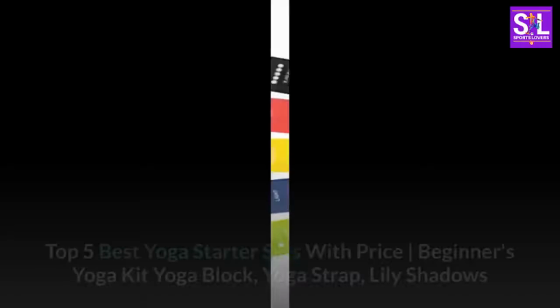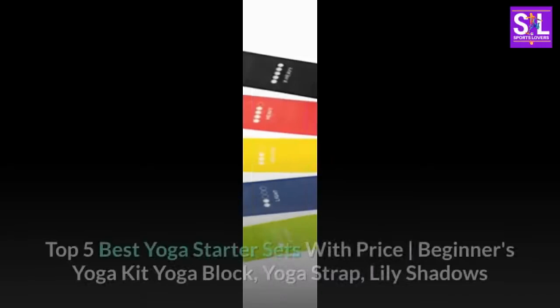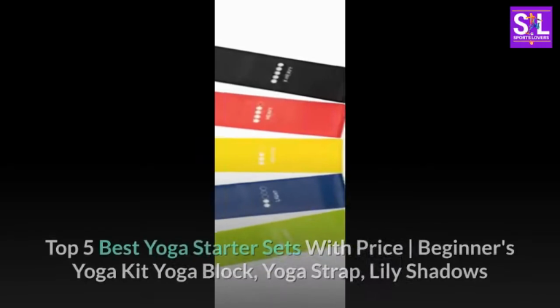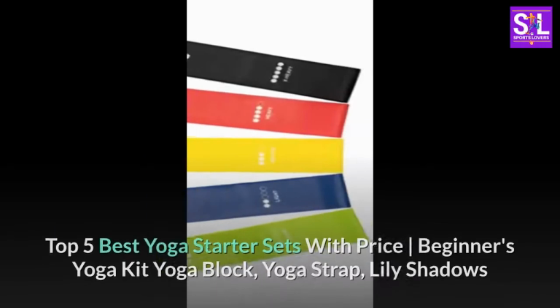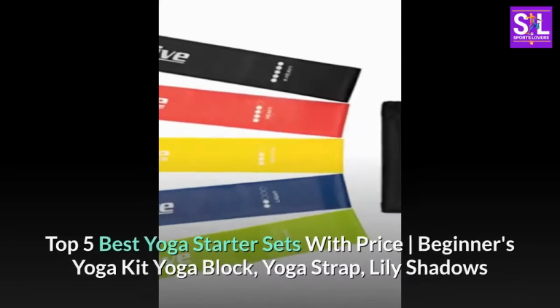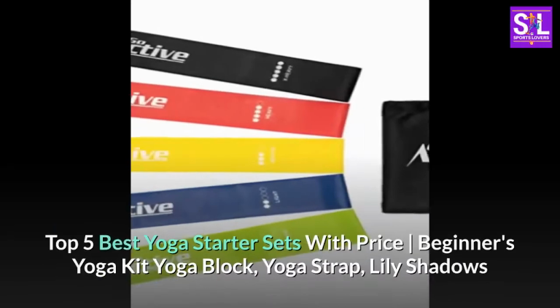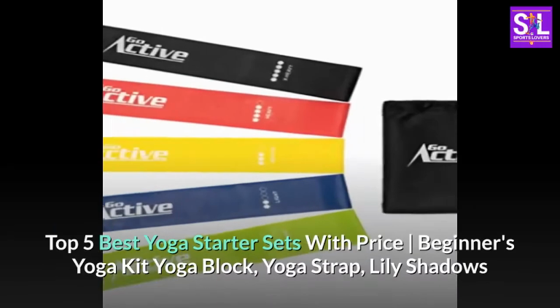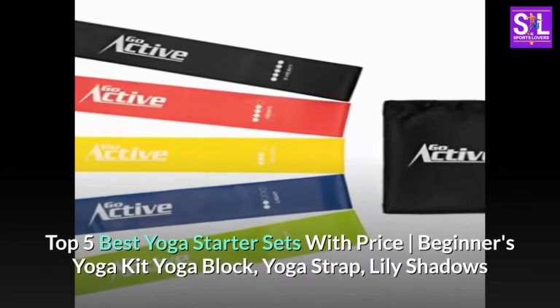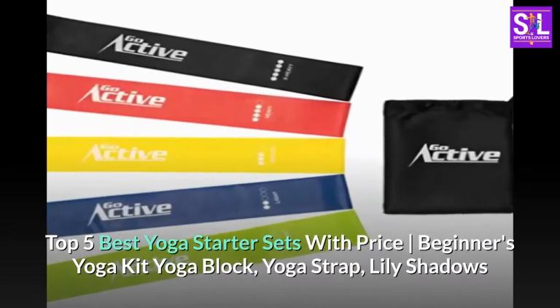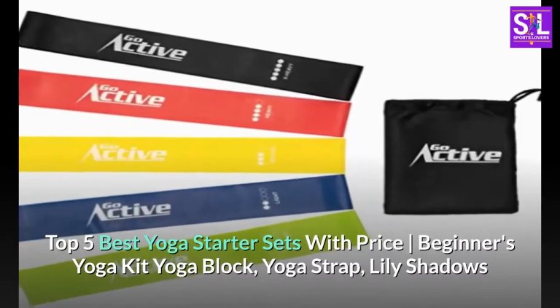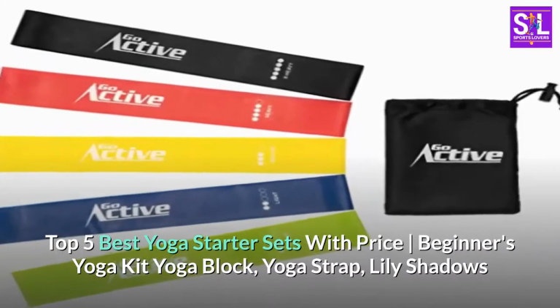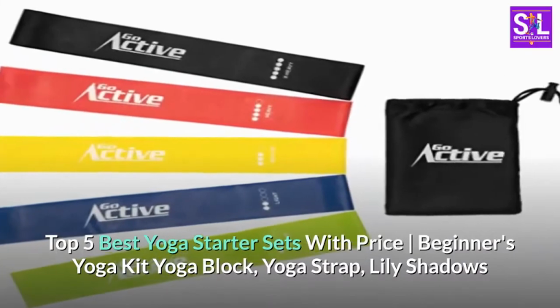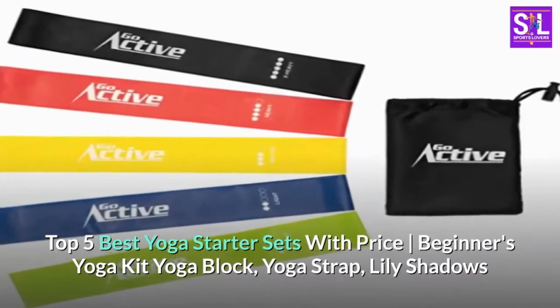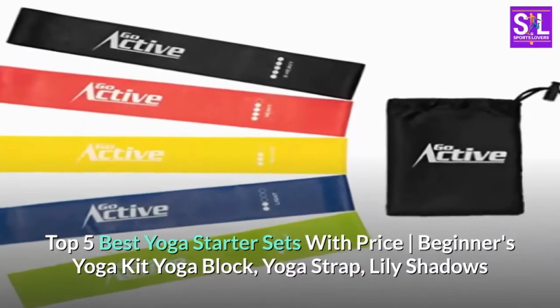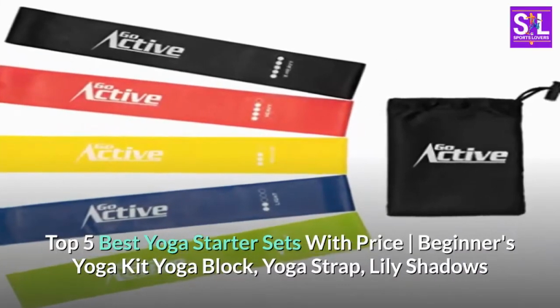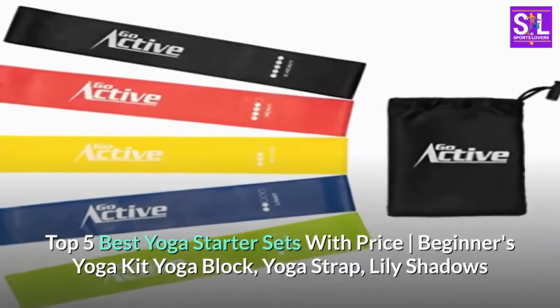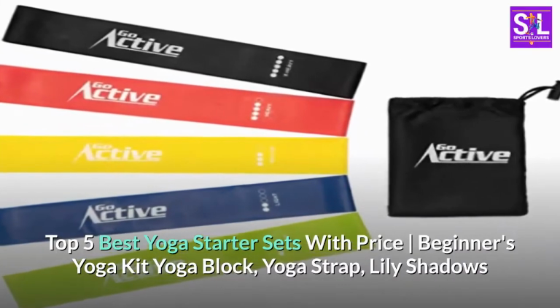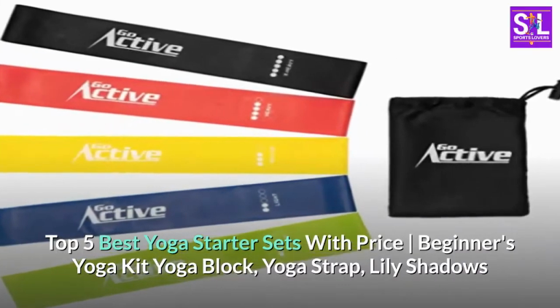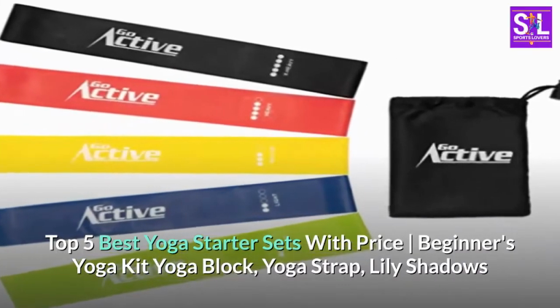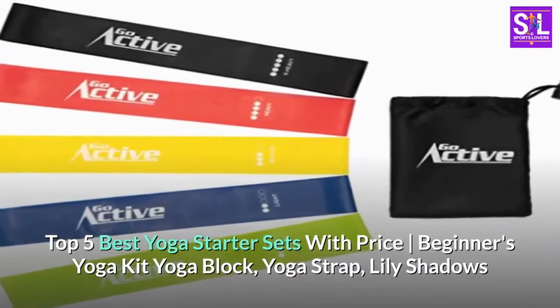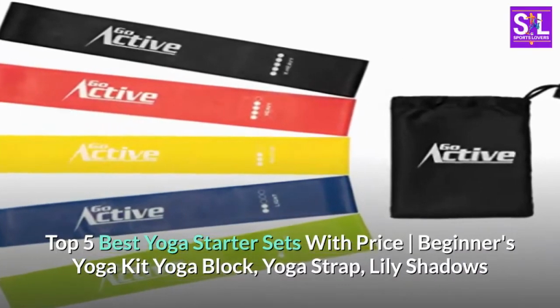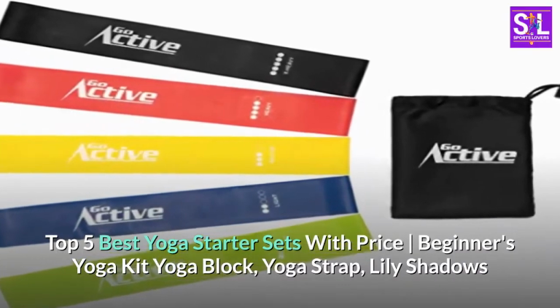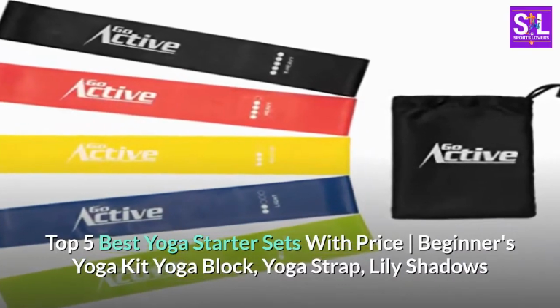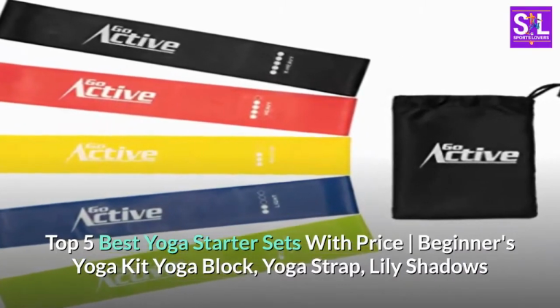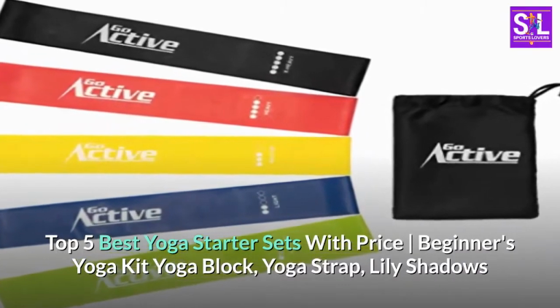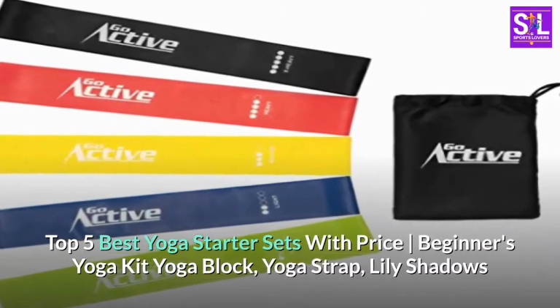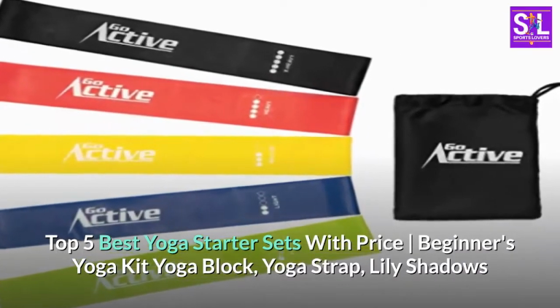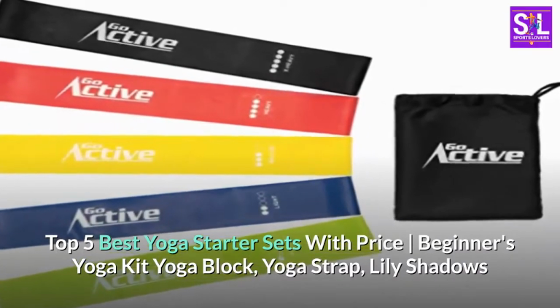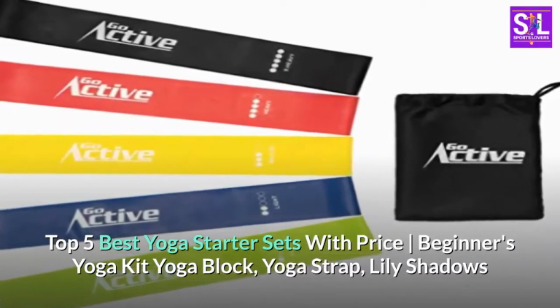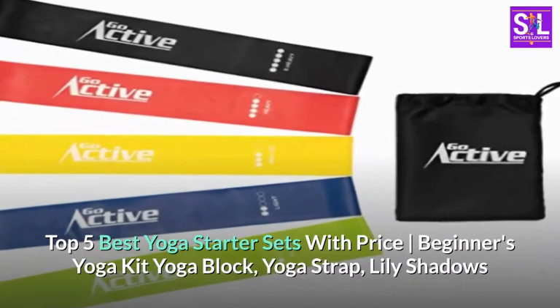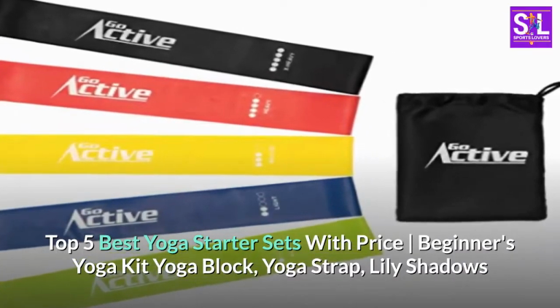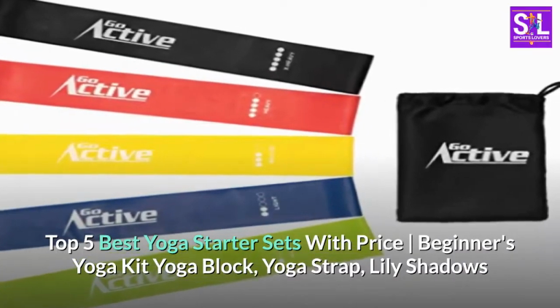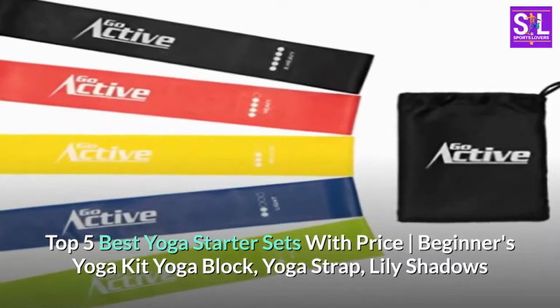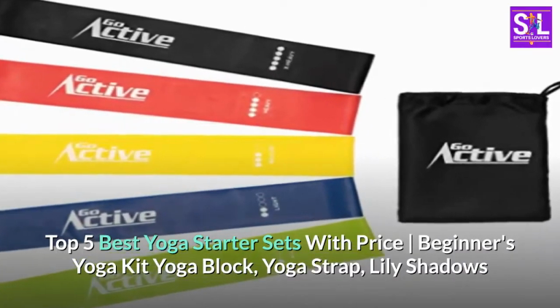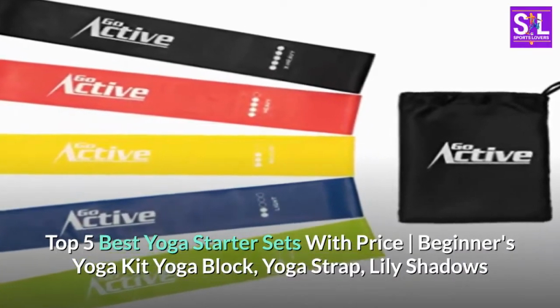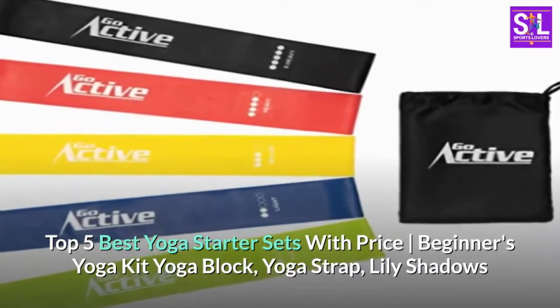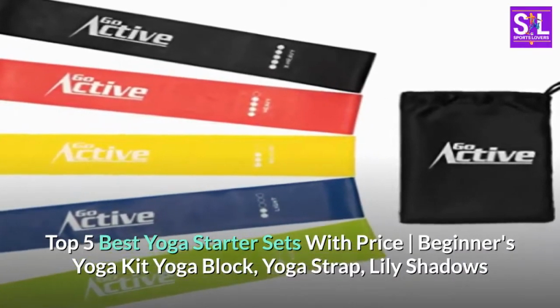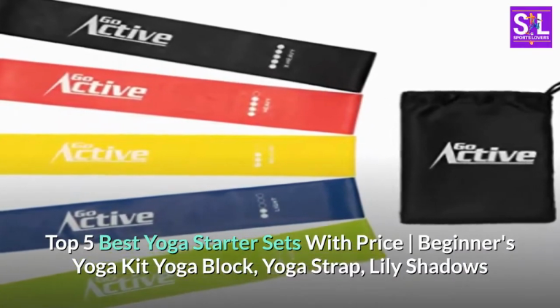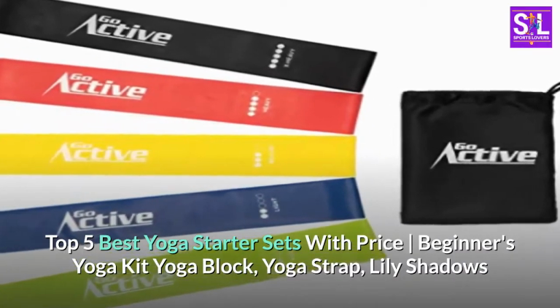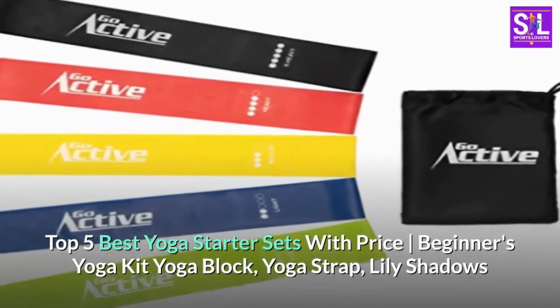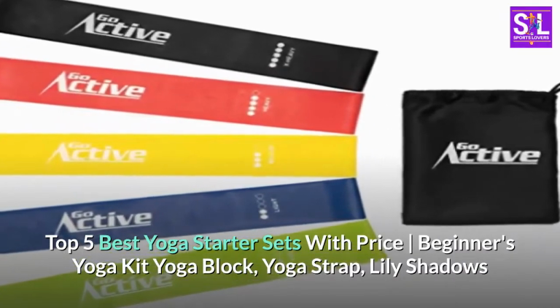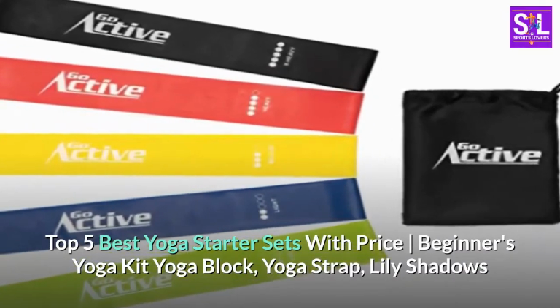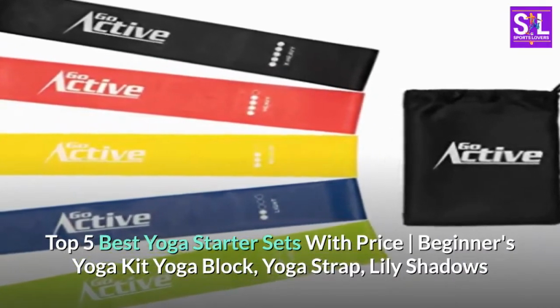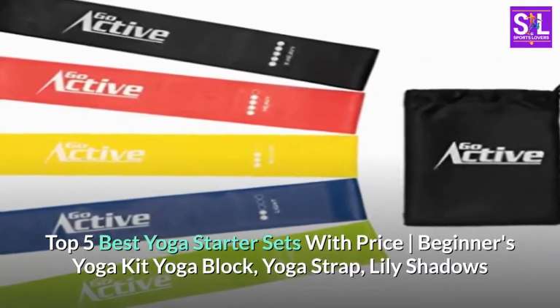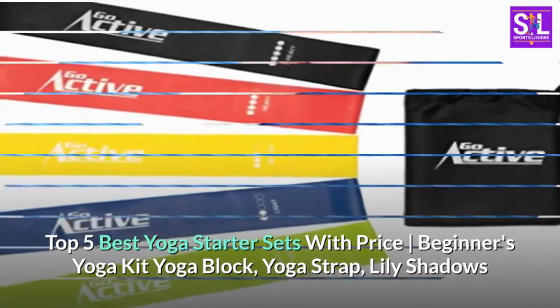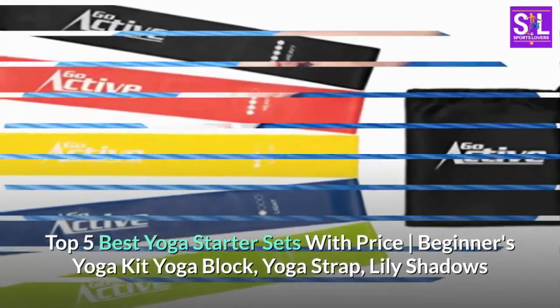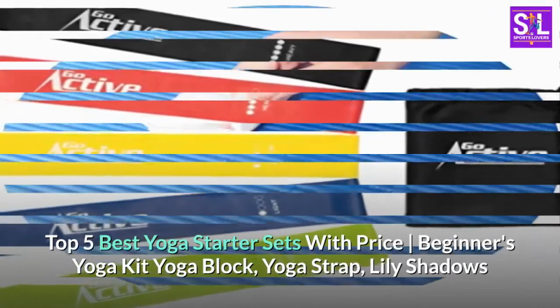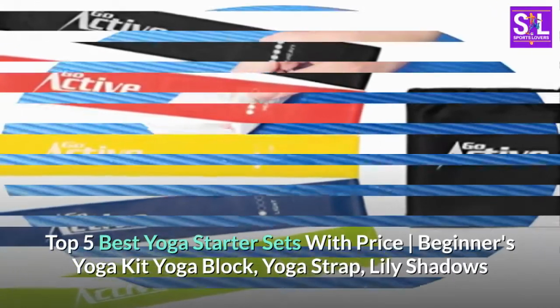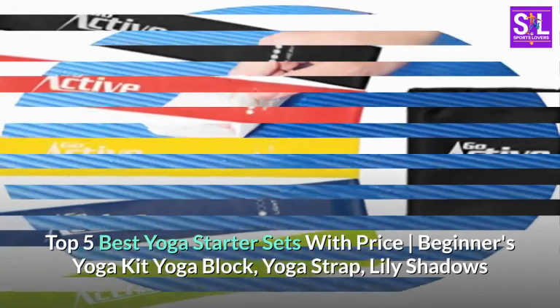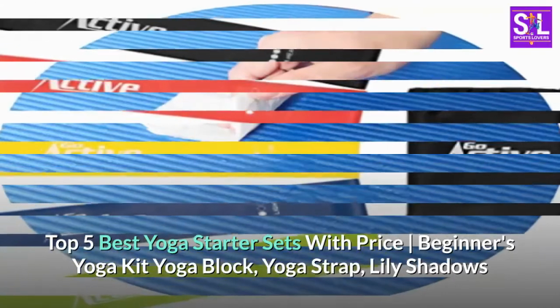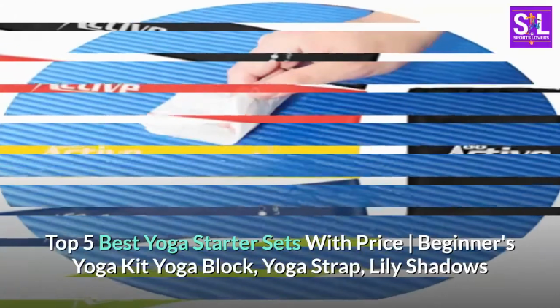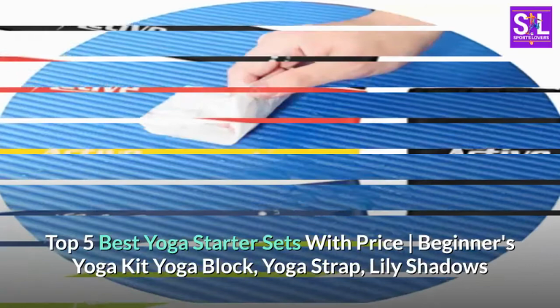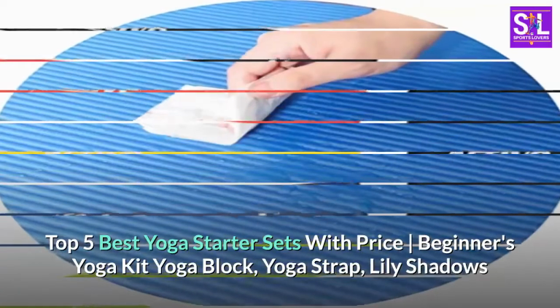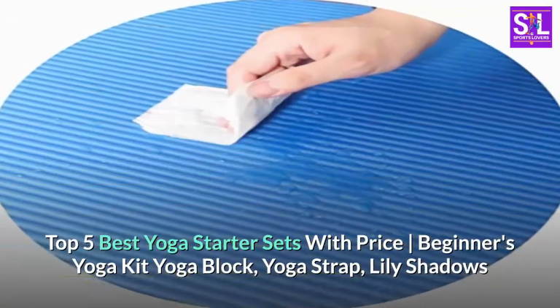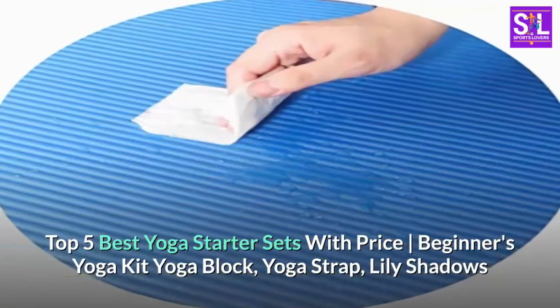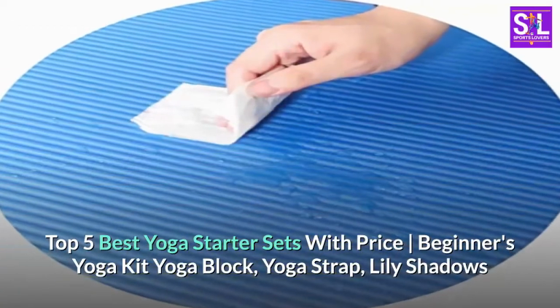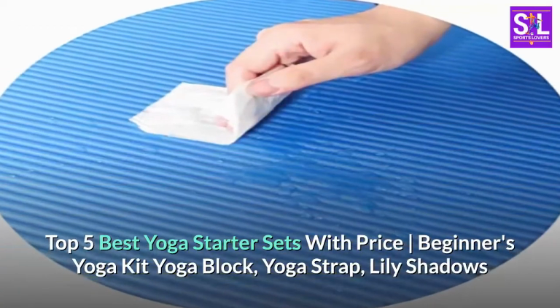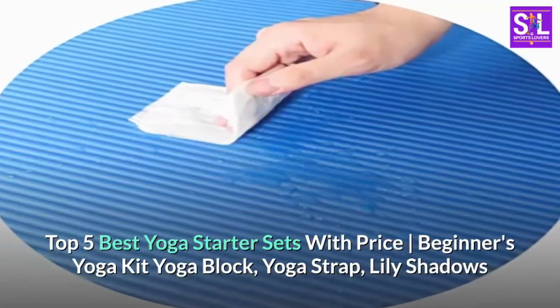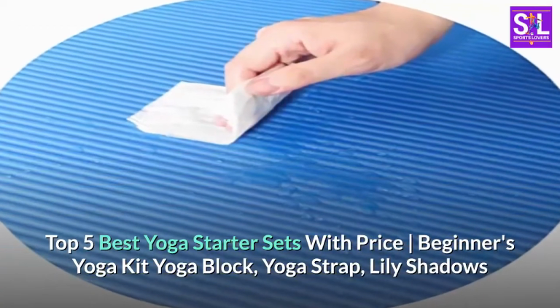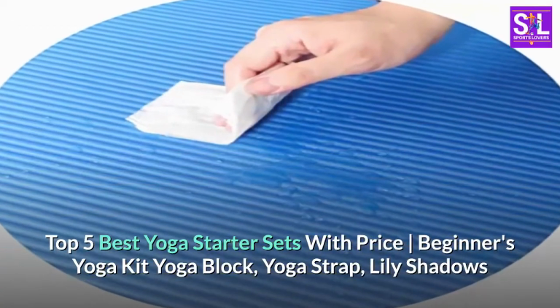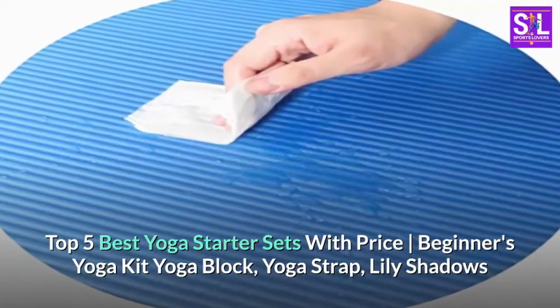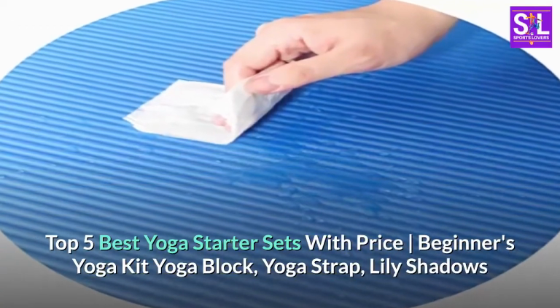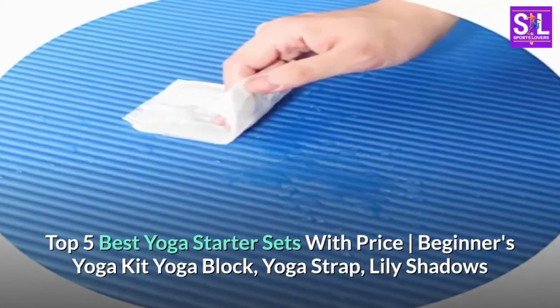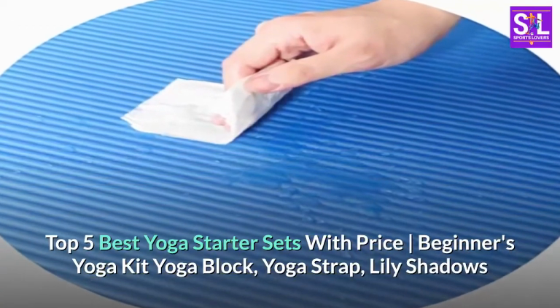Top 5 best yoga starter sets with price: beginner's yoga kit, yoga block, yoga strap — Lily Shadows.